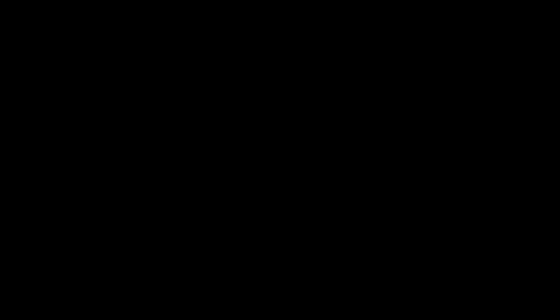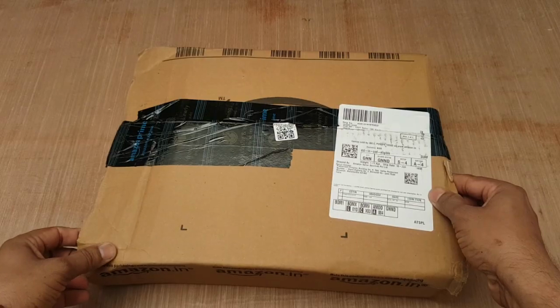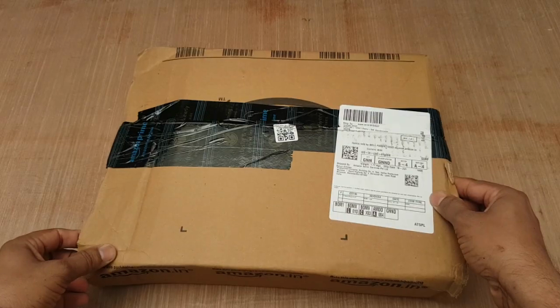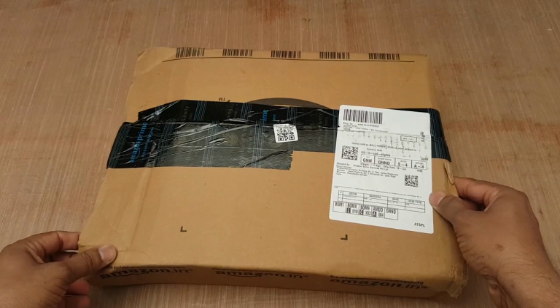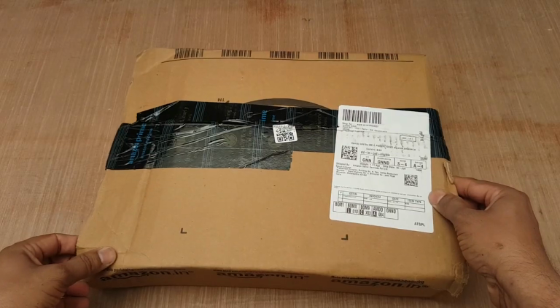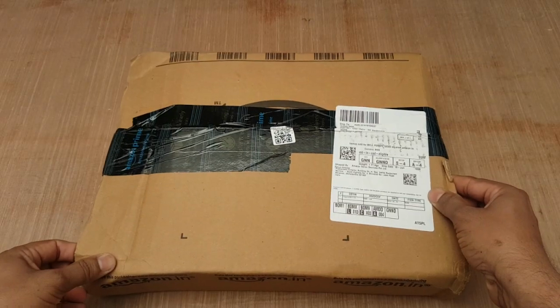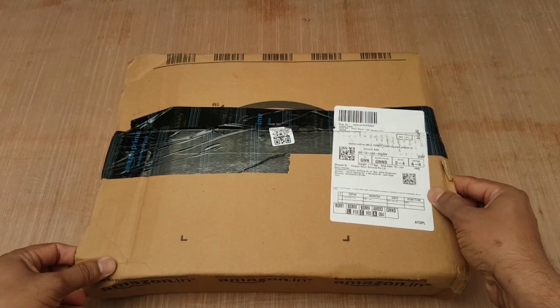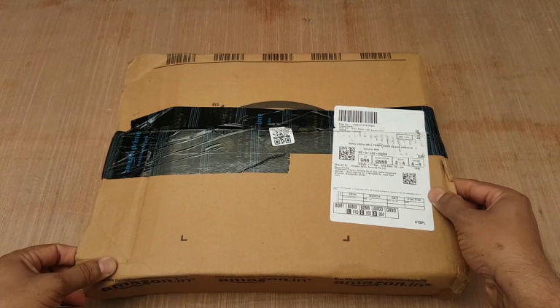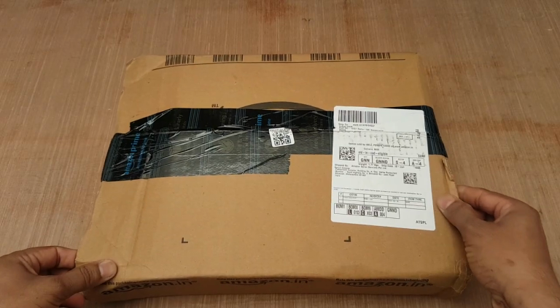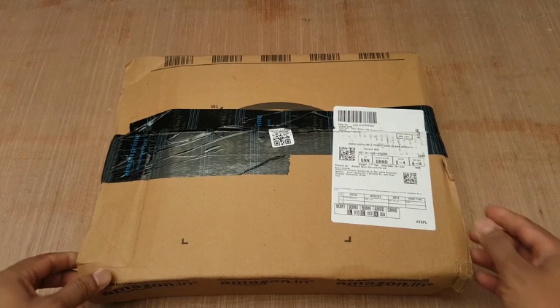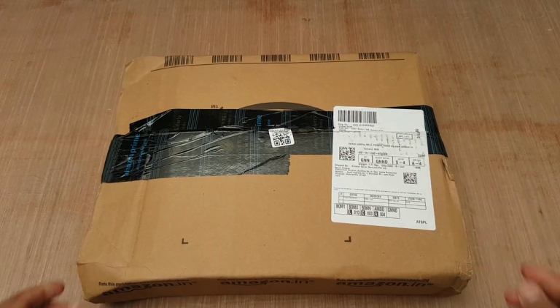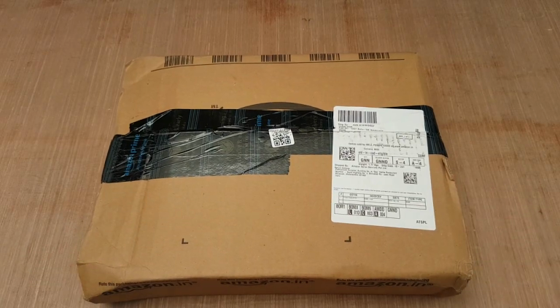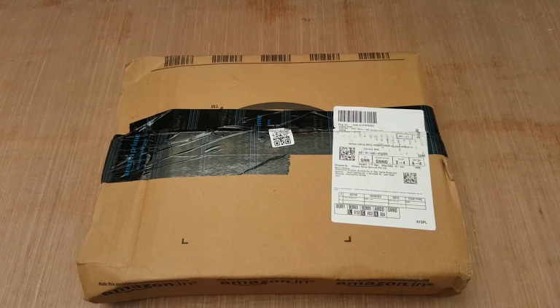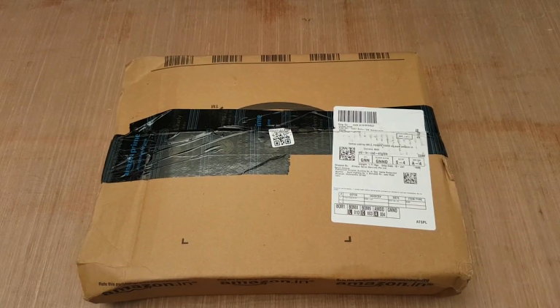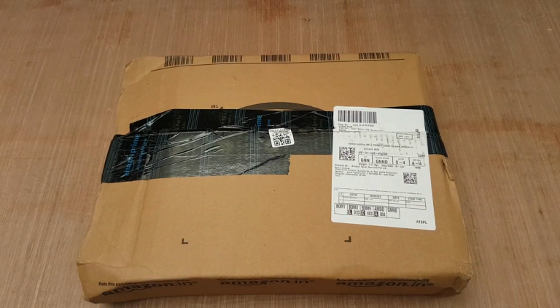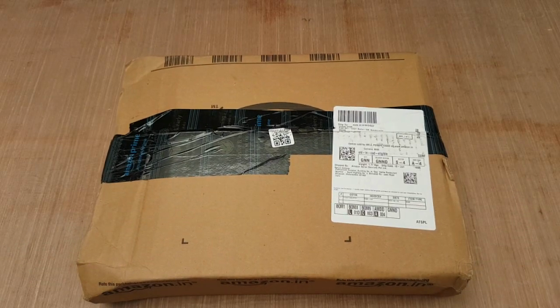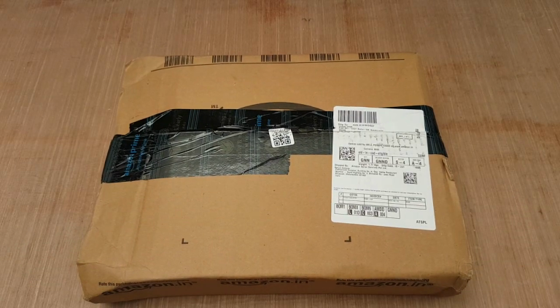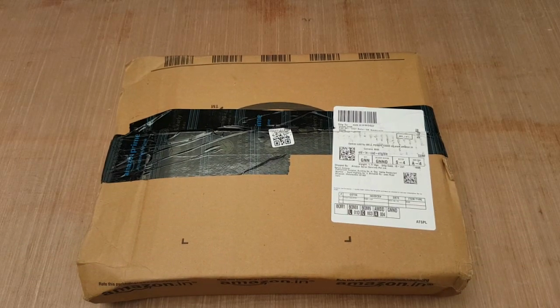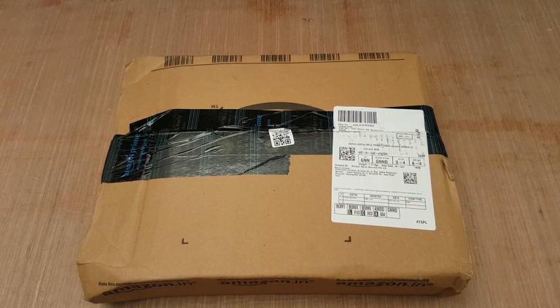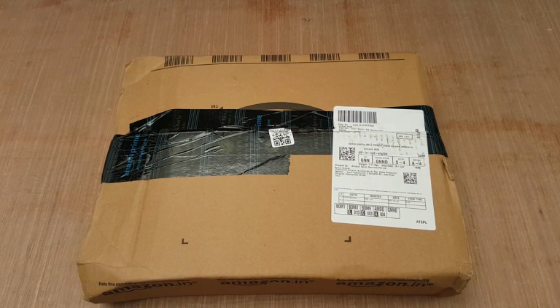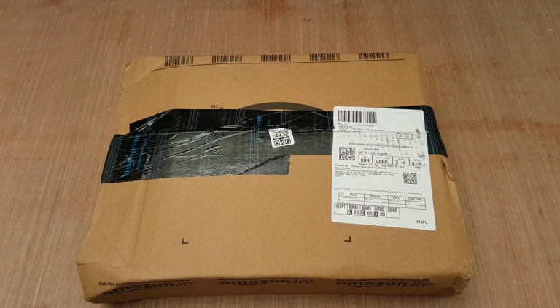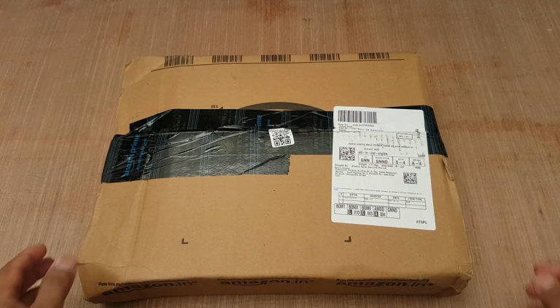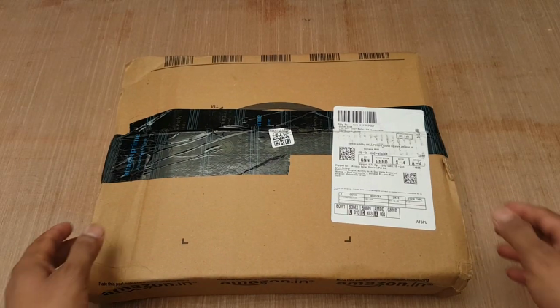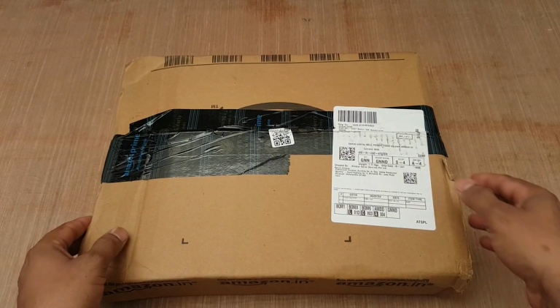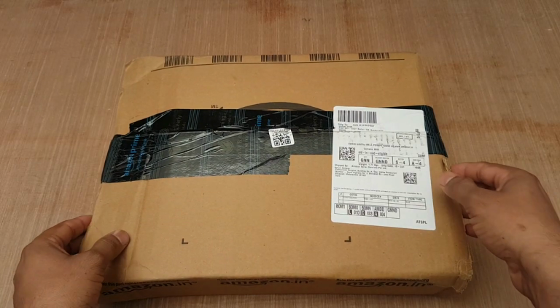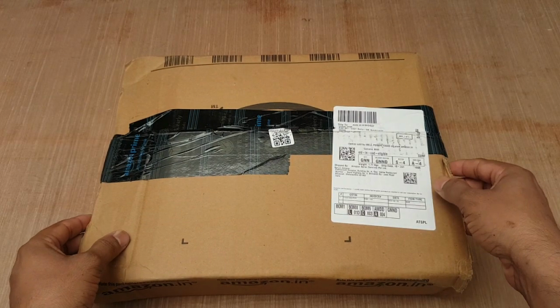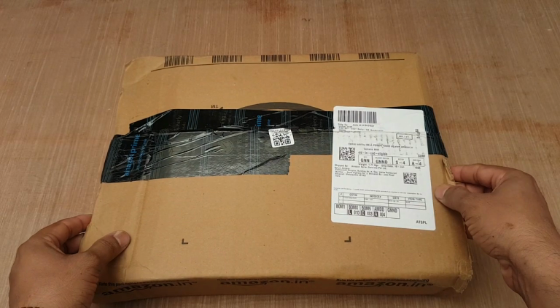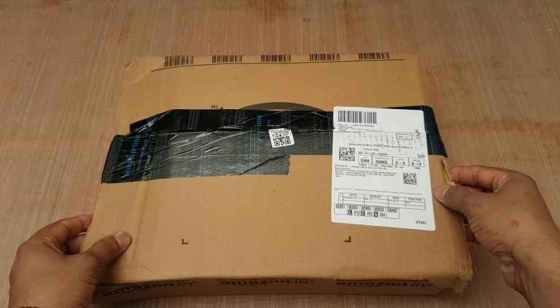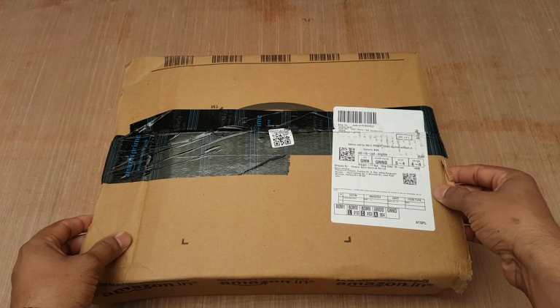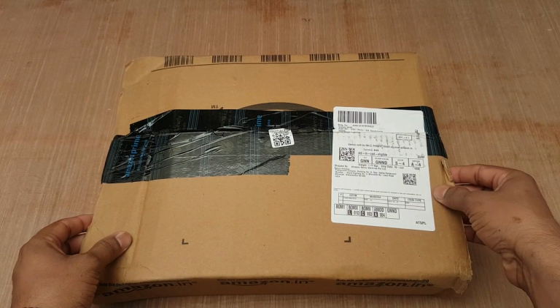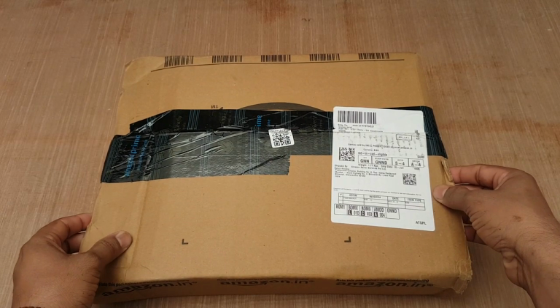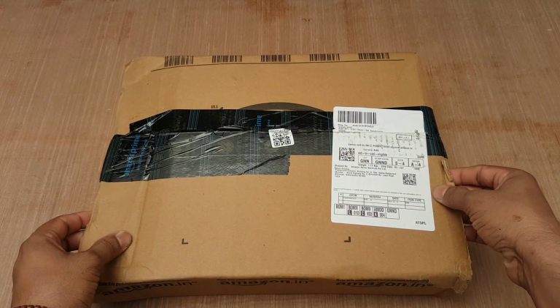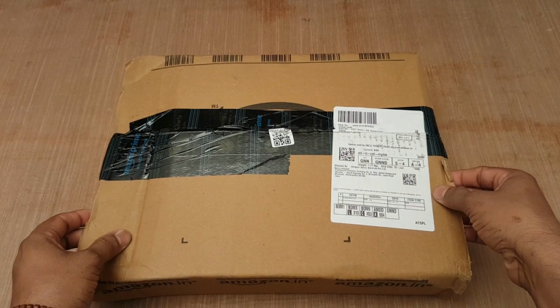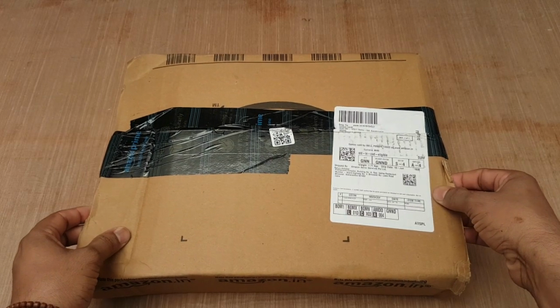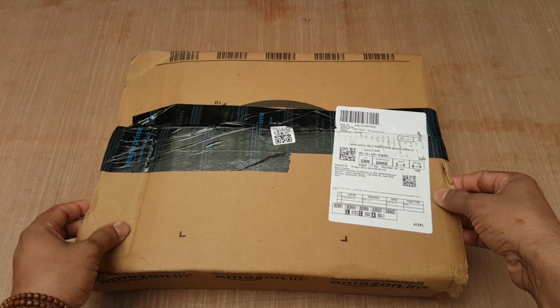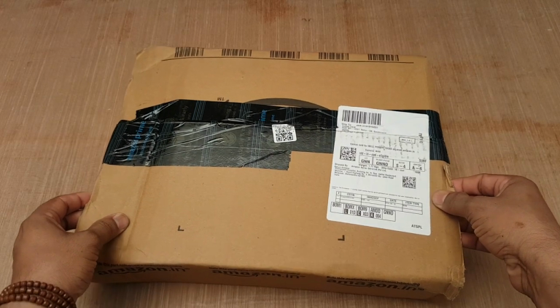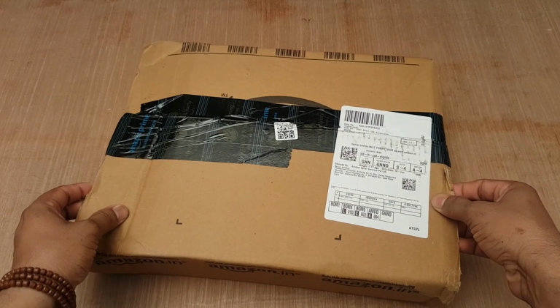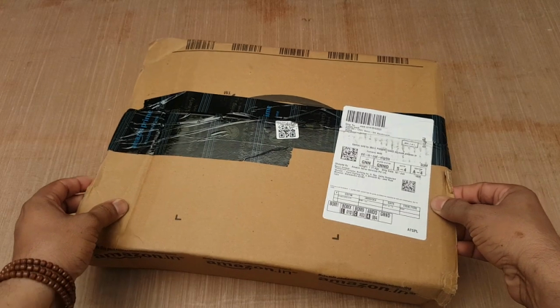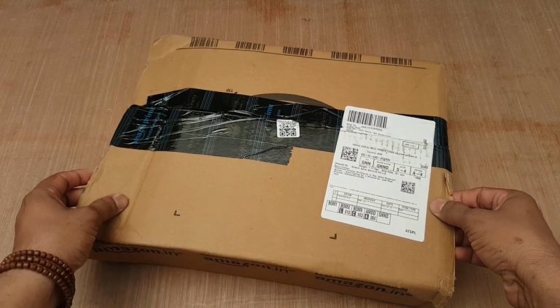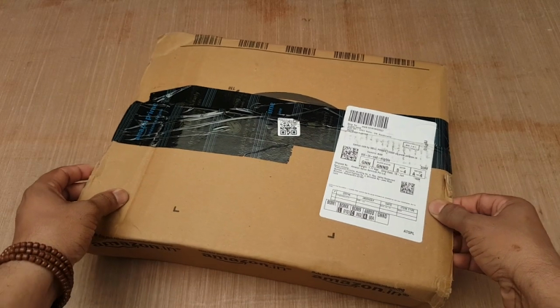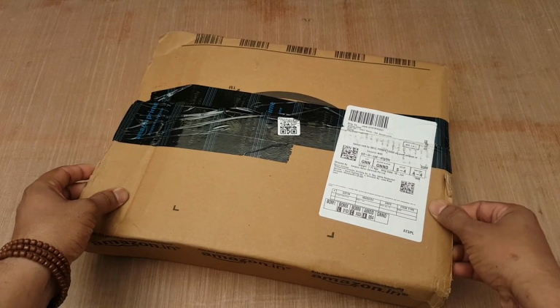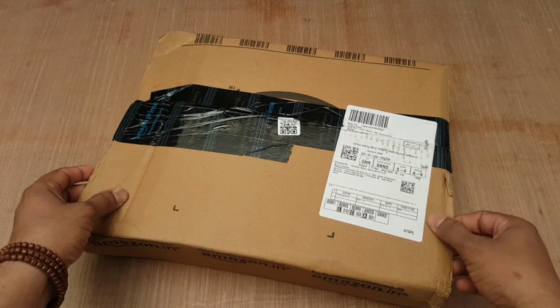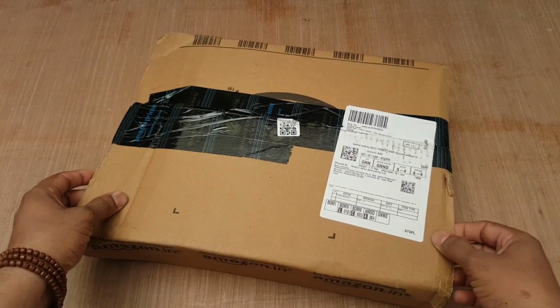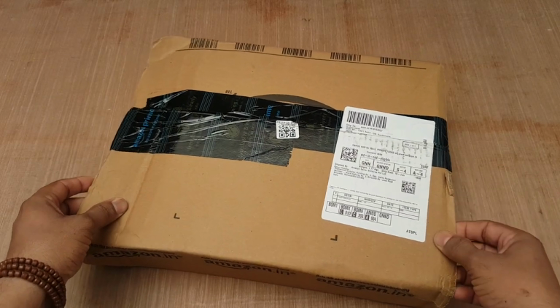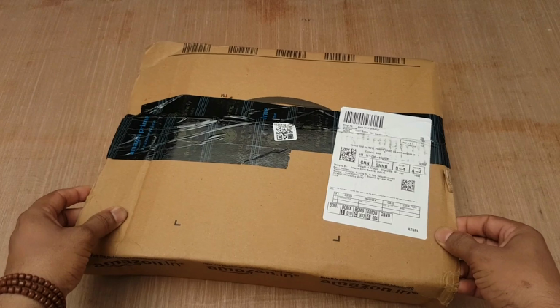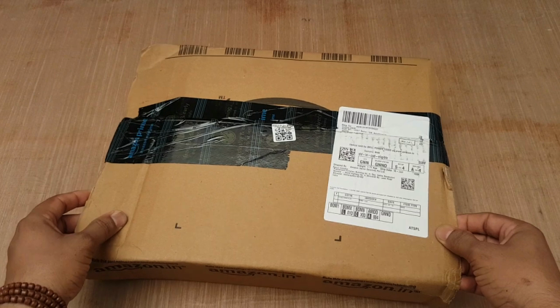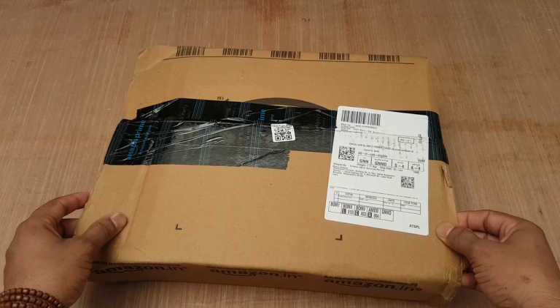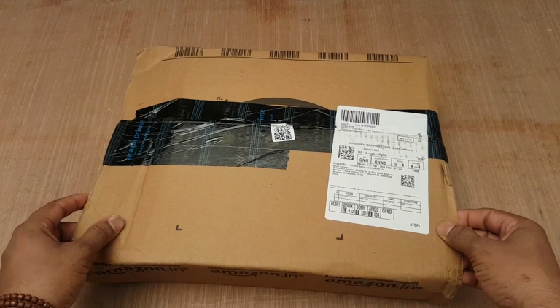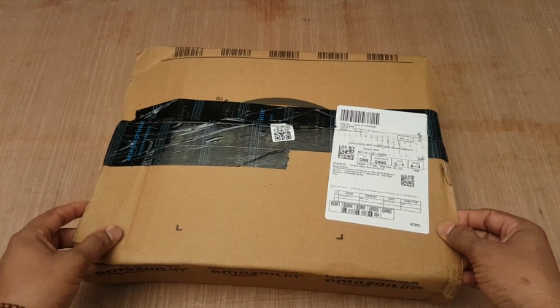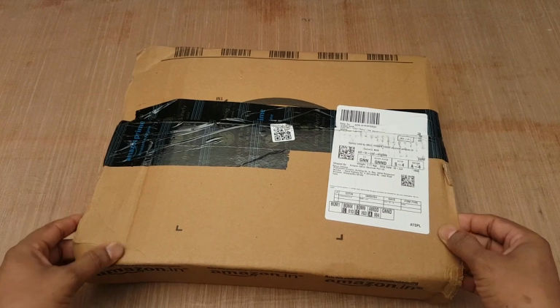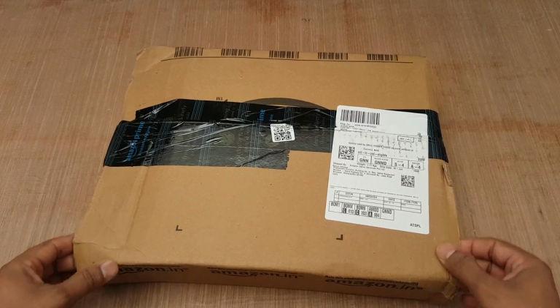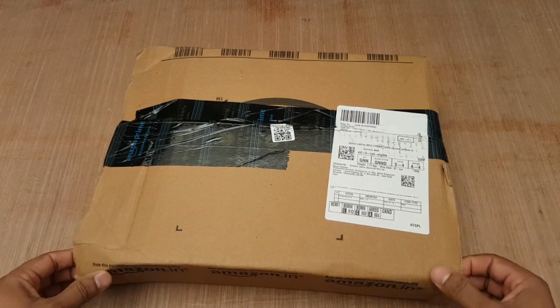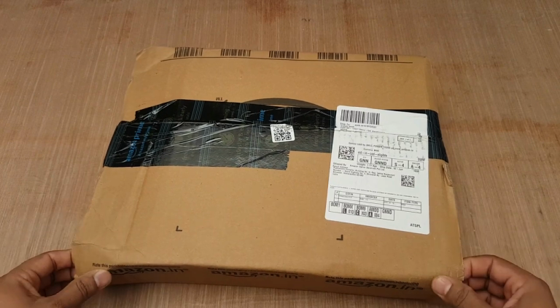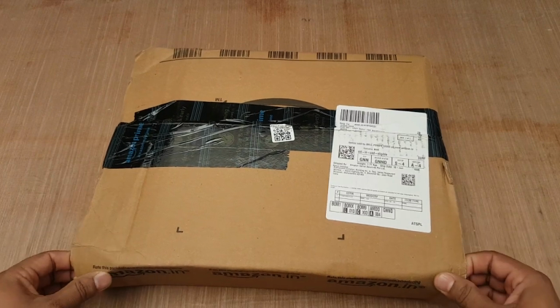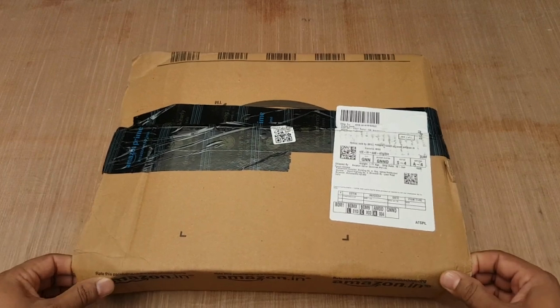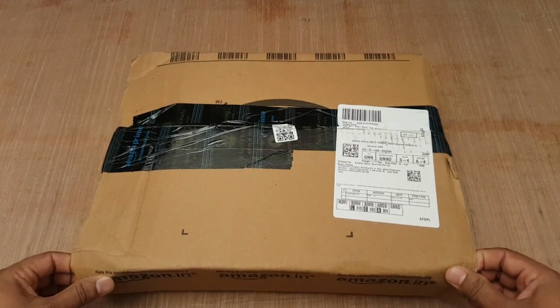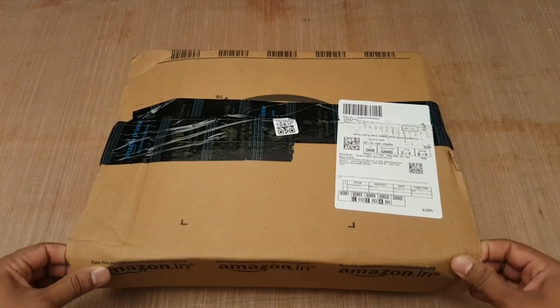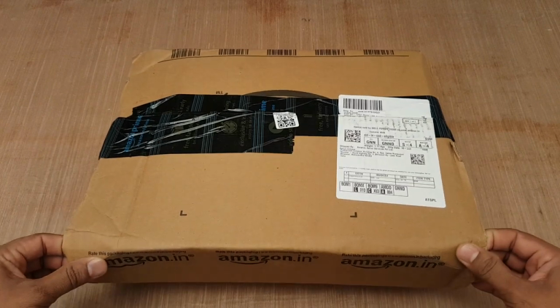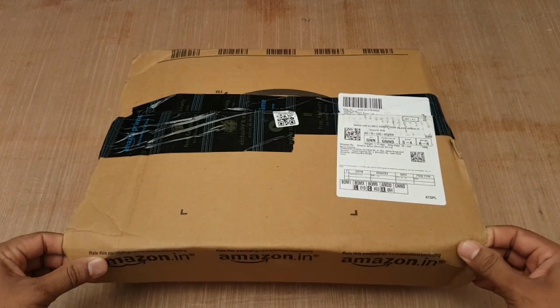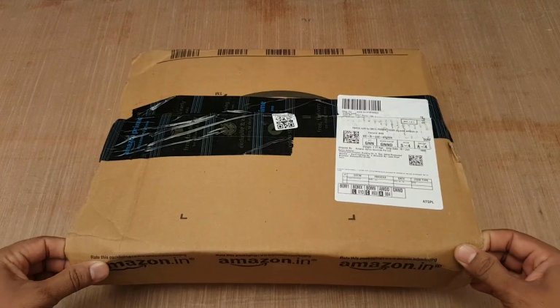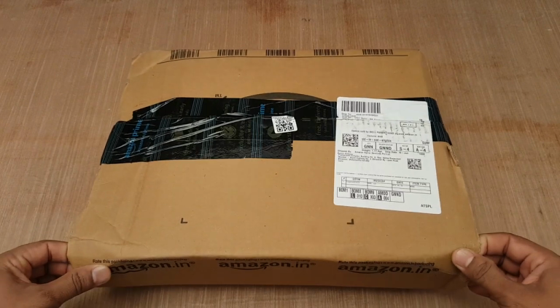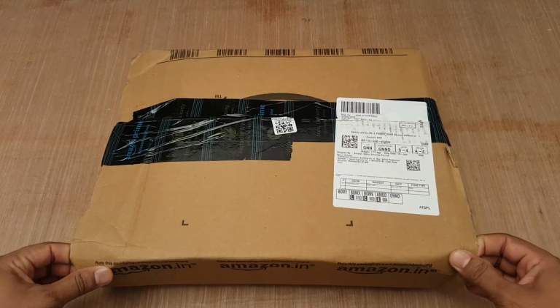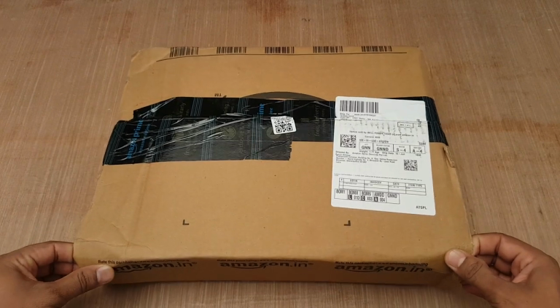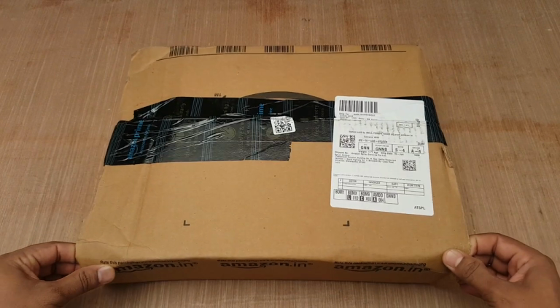Hello friends, today I am going to unbox and review the iBuild screwdriver, model IBL-SJ10.